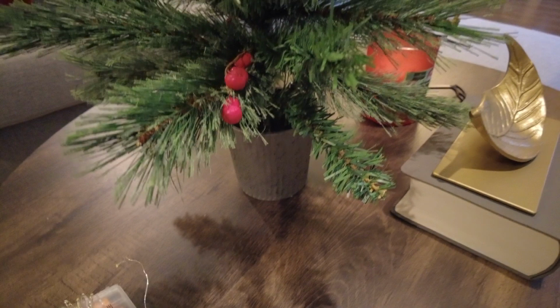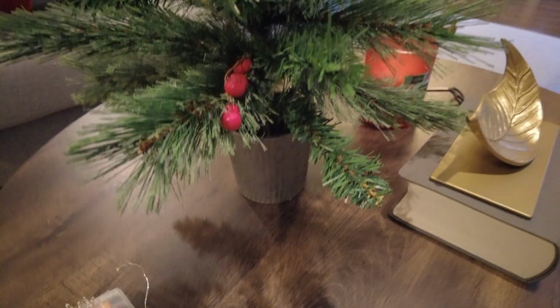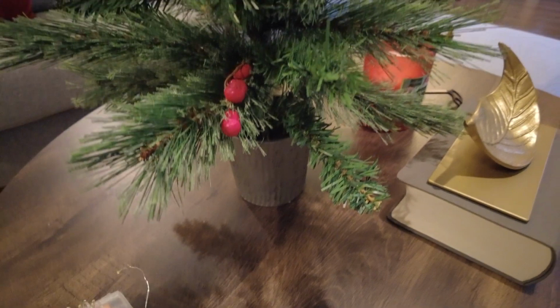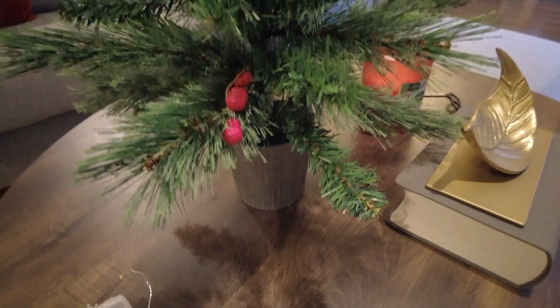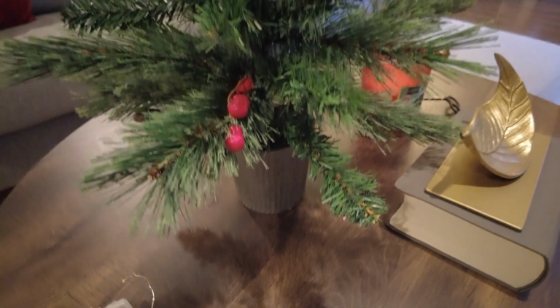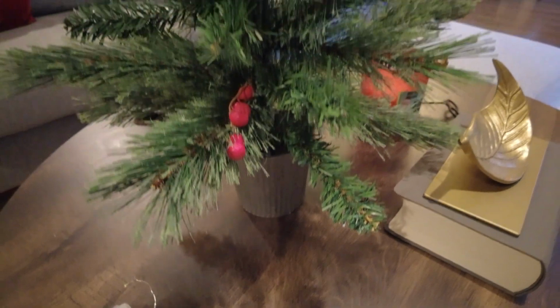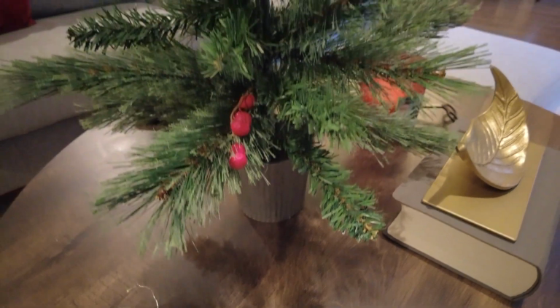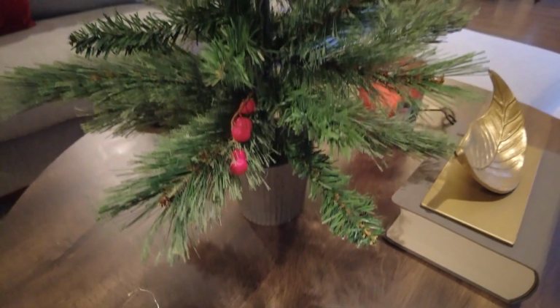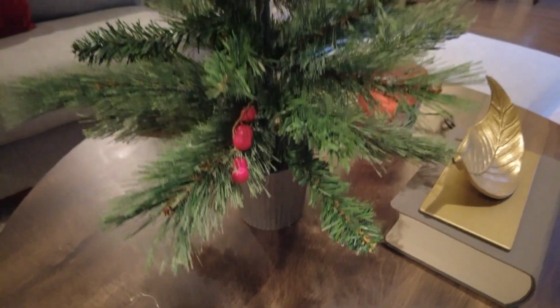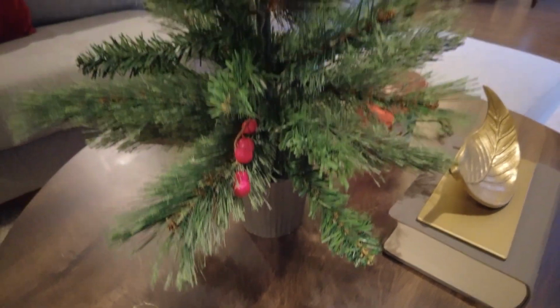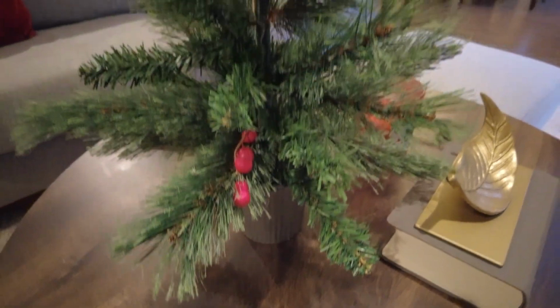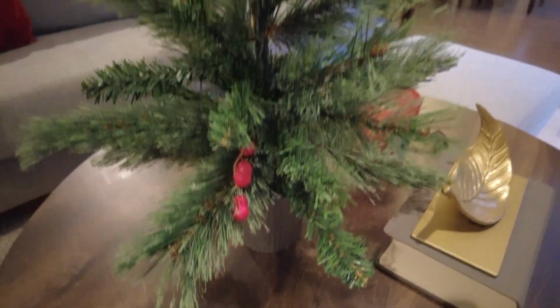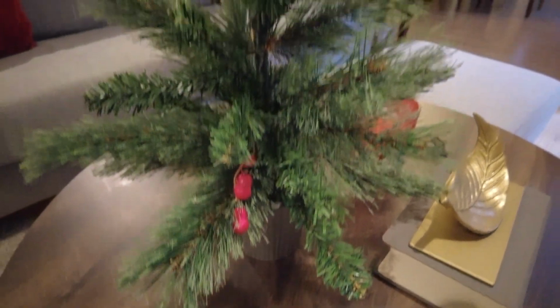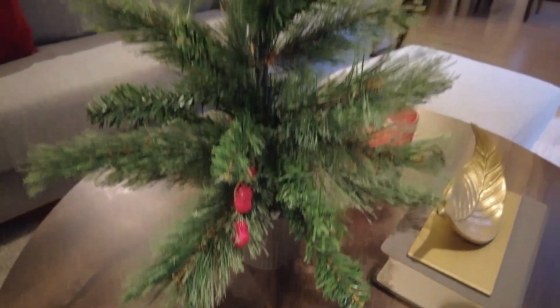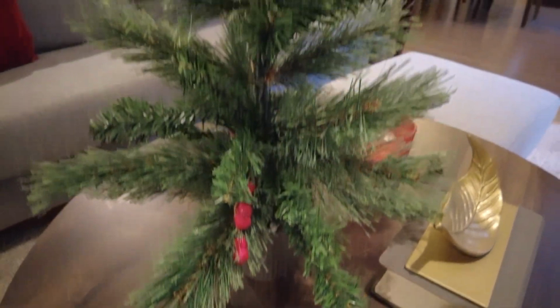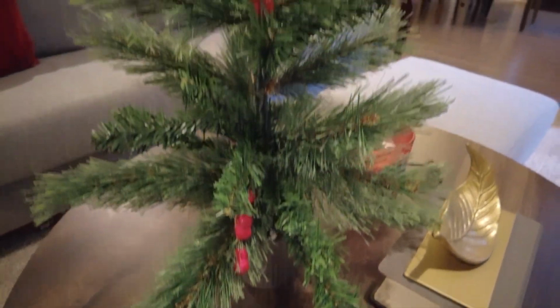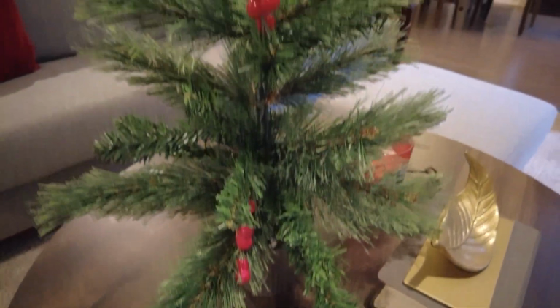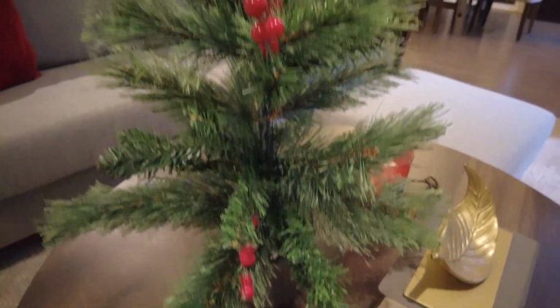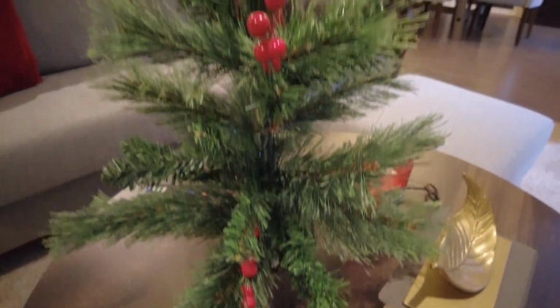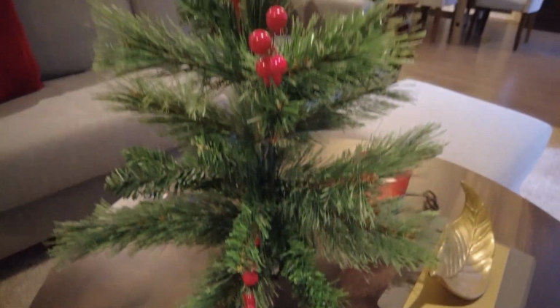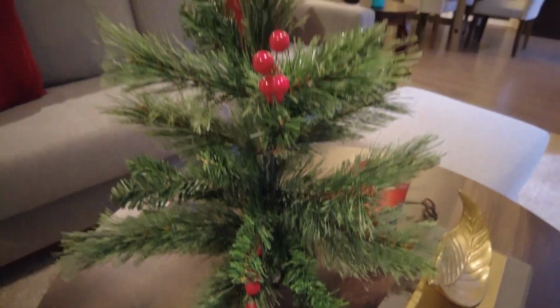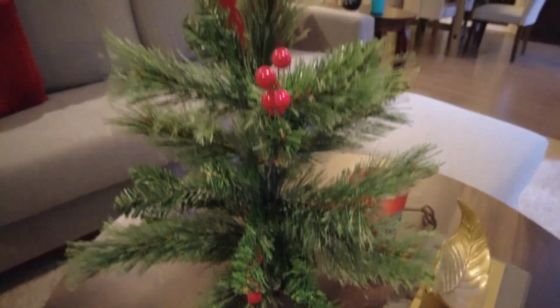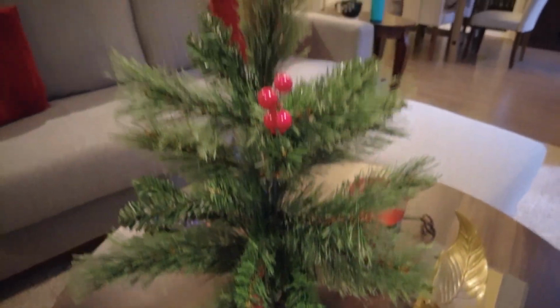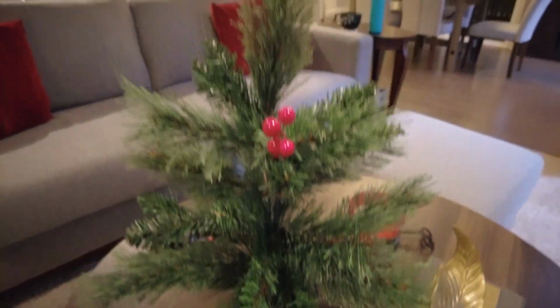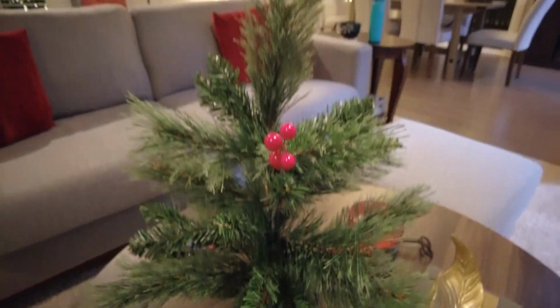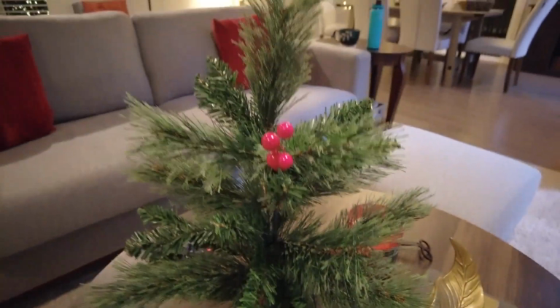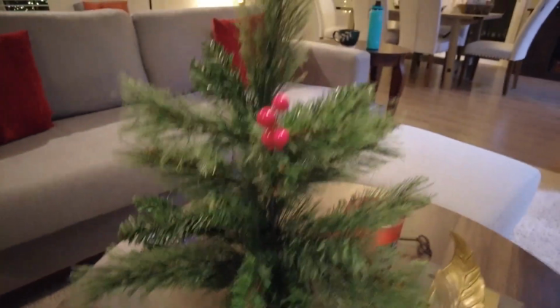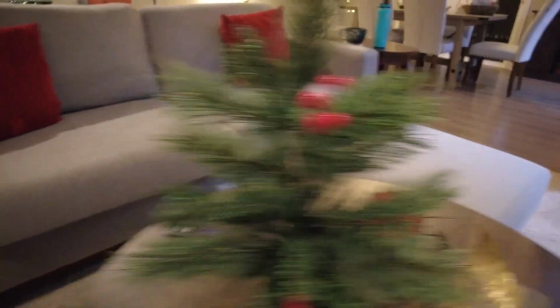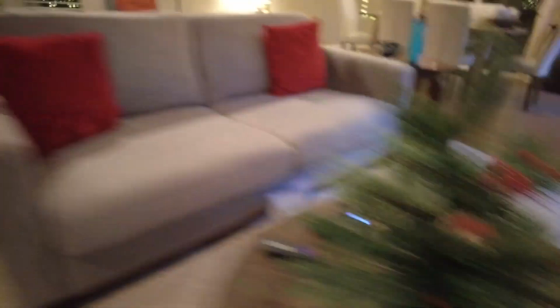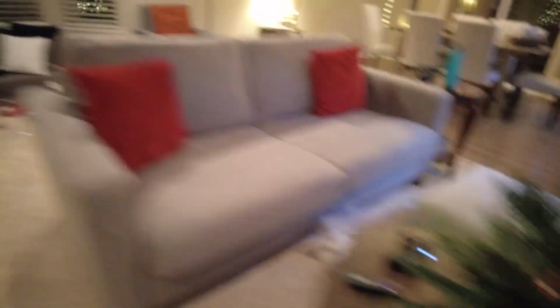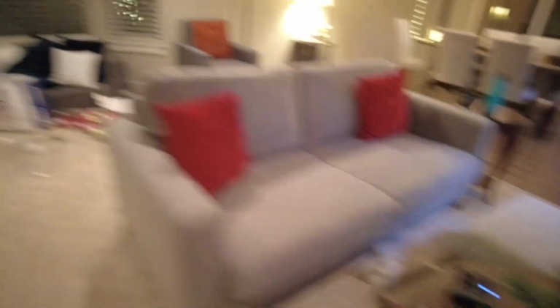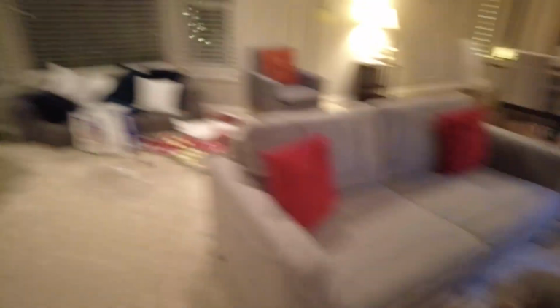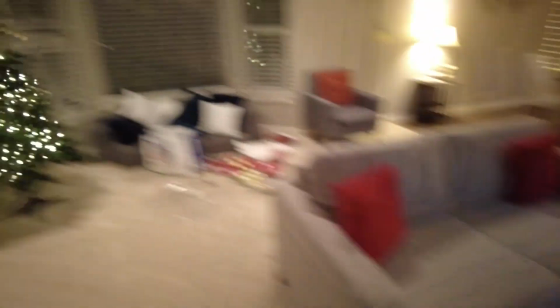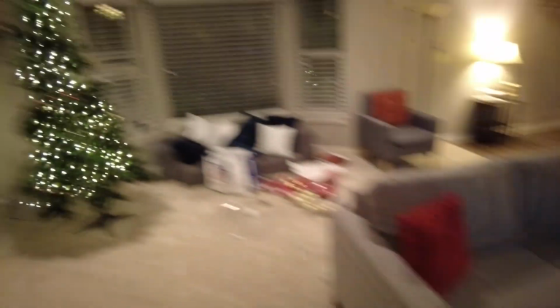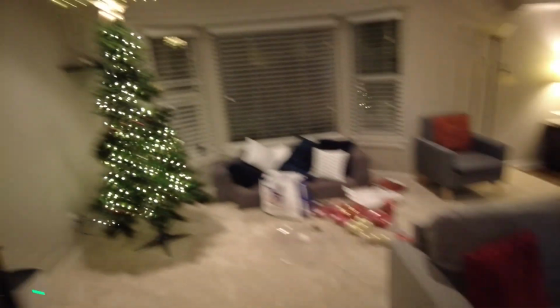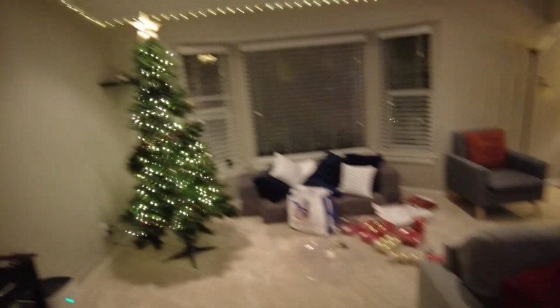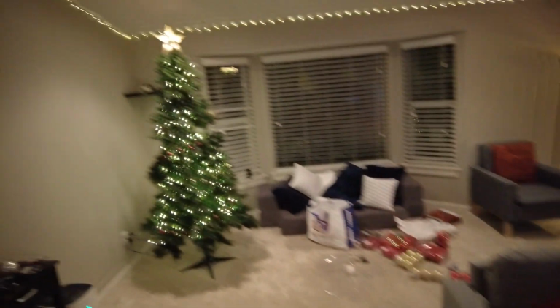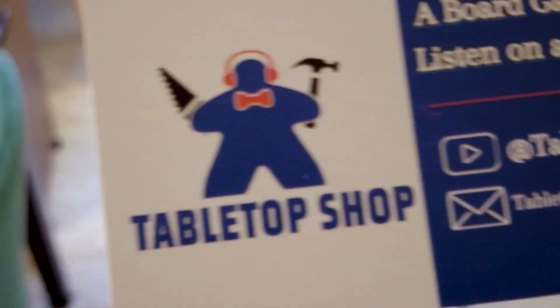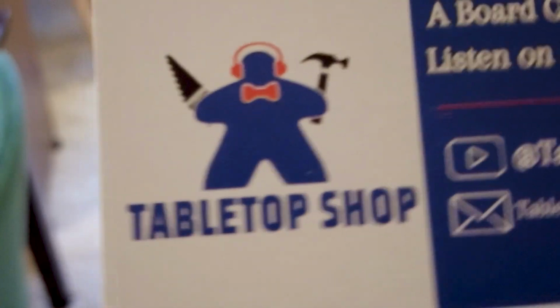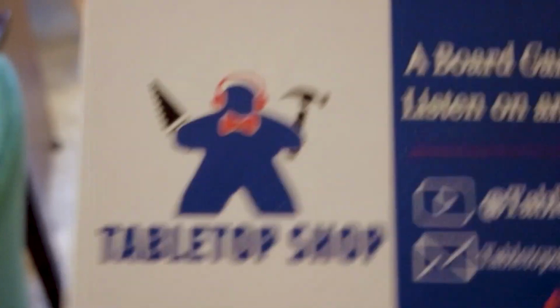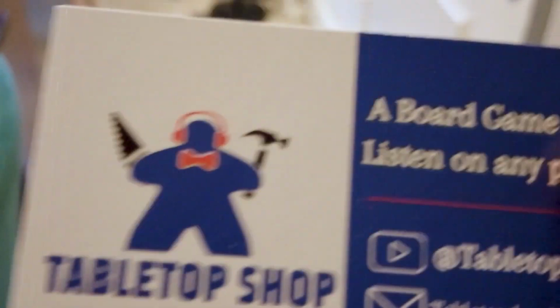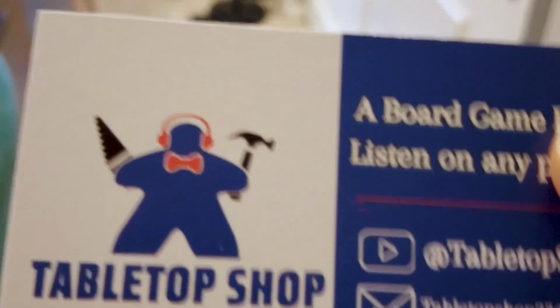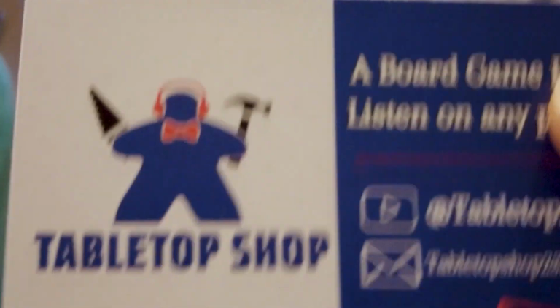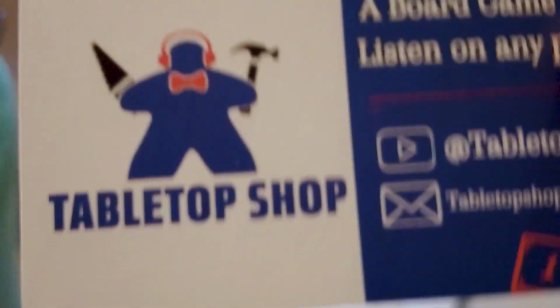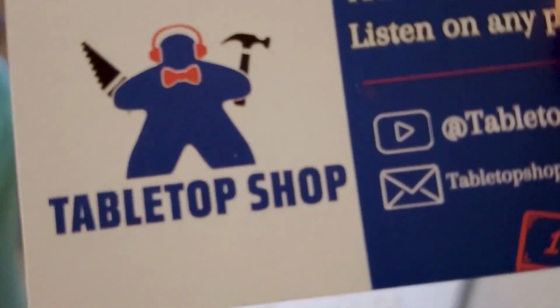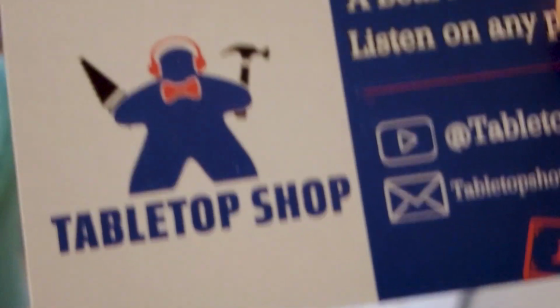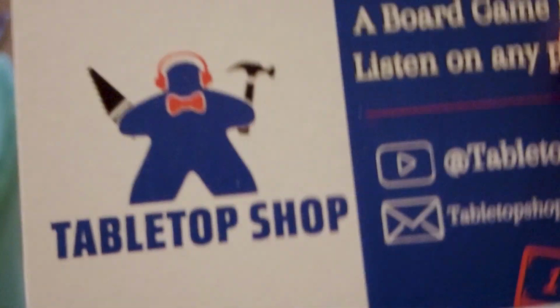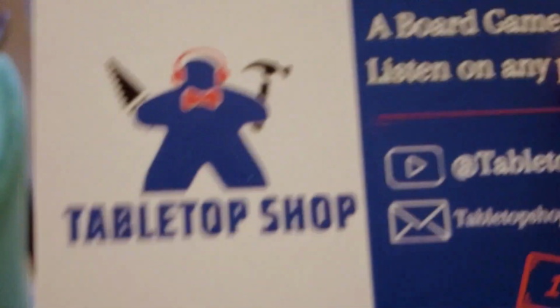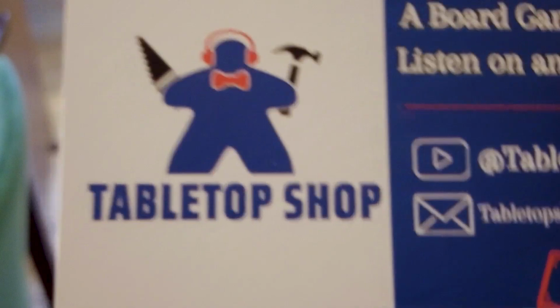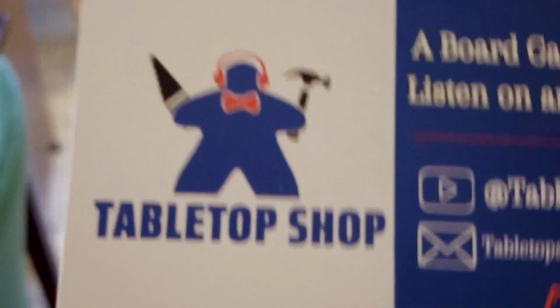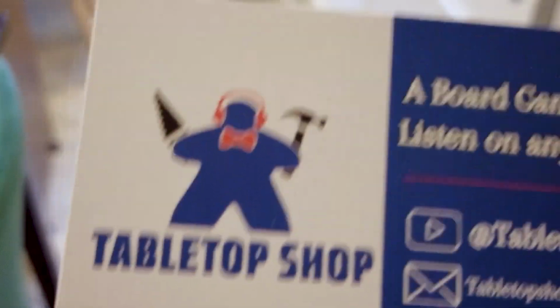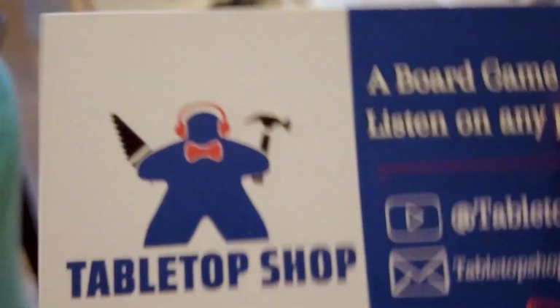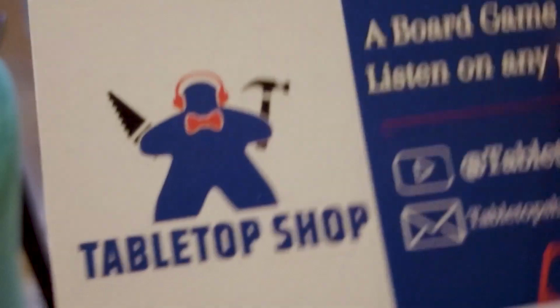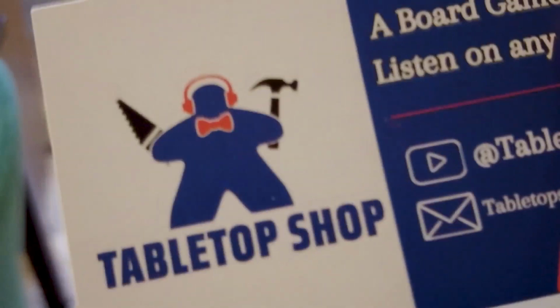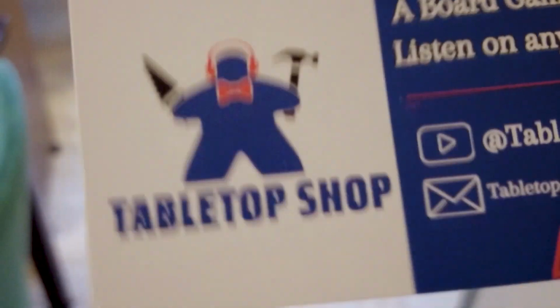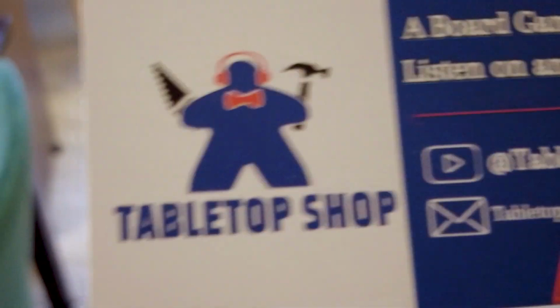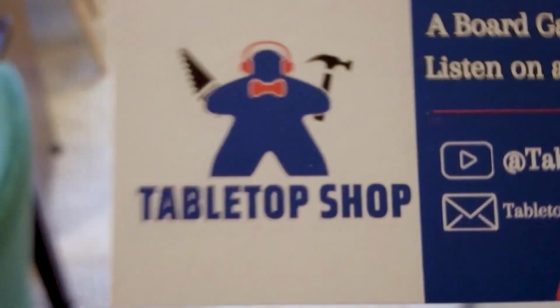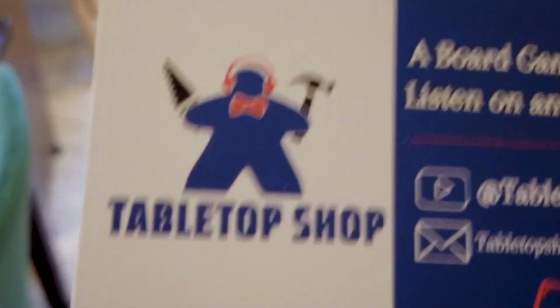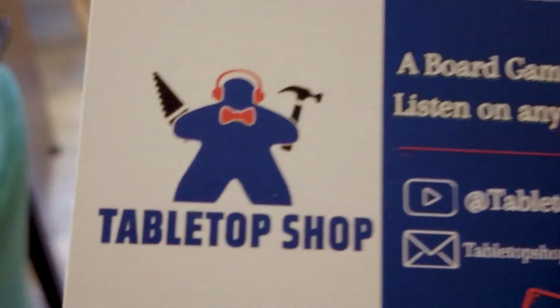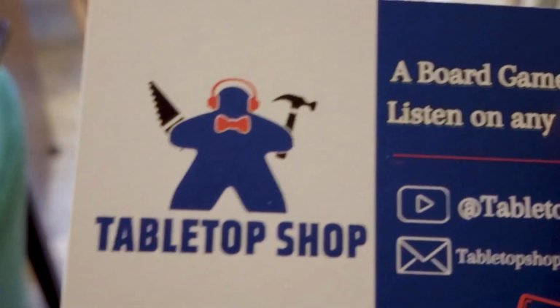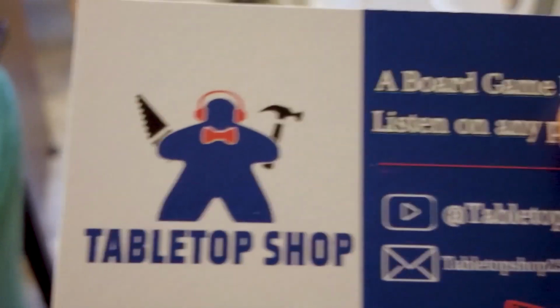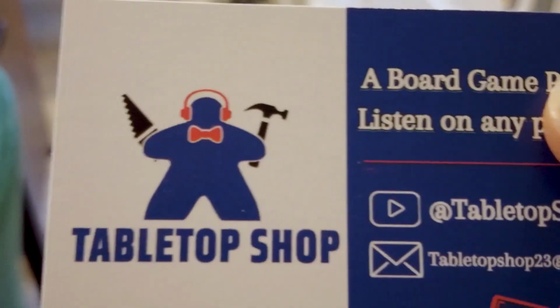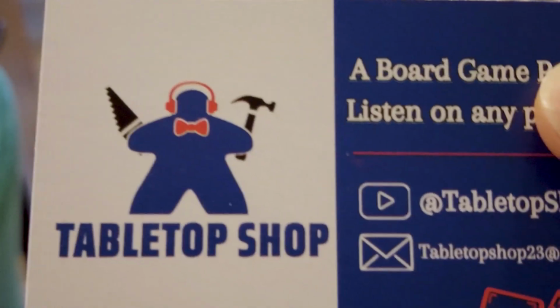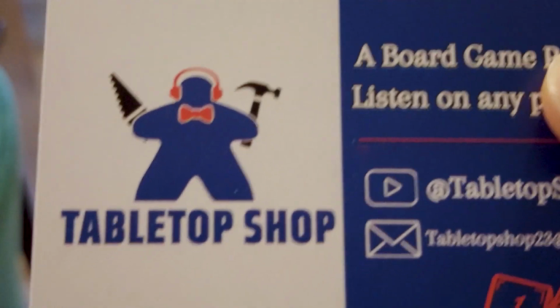Yep, just got our Christmas tree put up. Nah, just kidding, that's not it! Dun-dun-dun-dun-dun-dun-dun. Tabletop shop vlog!